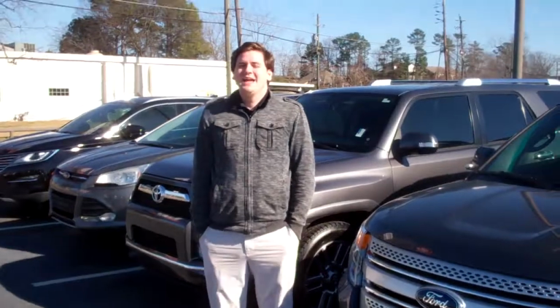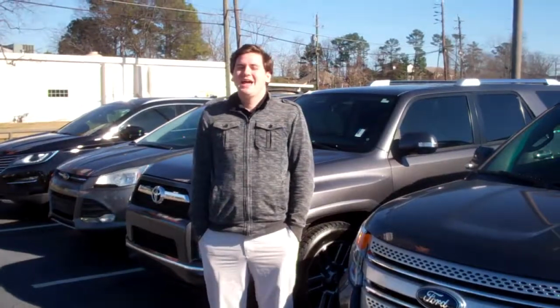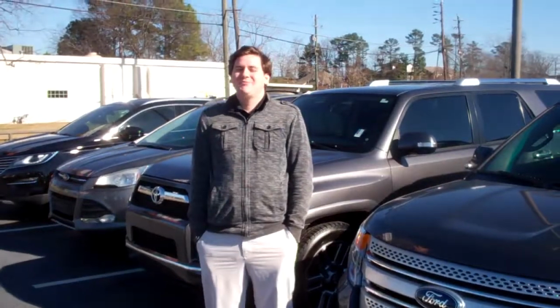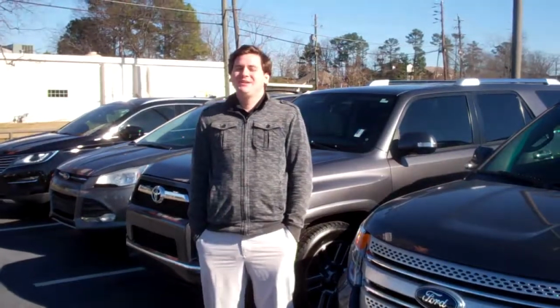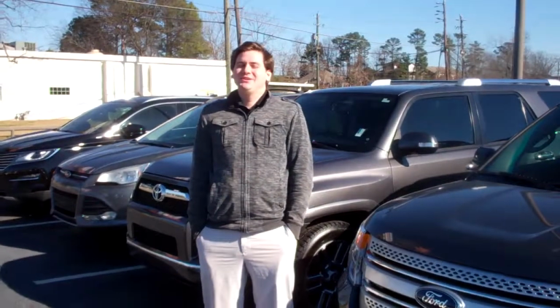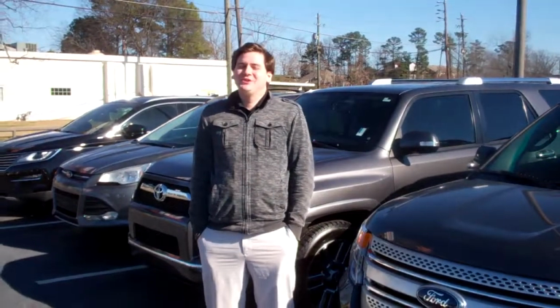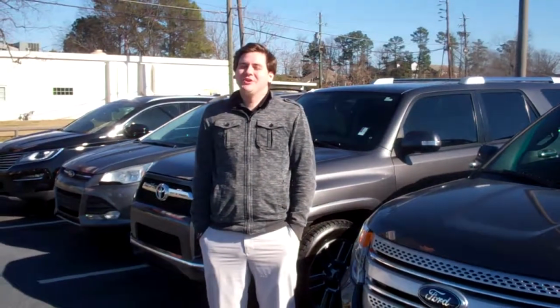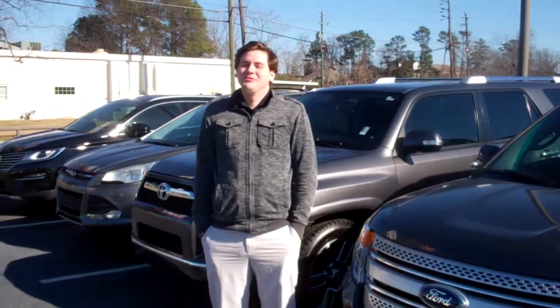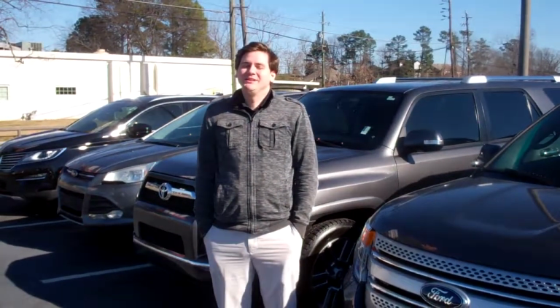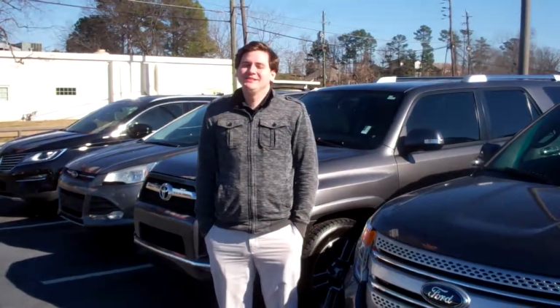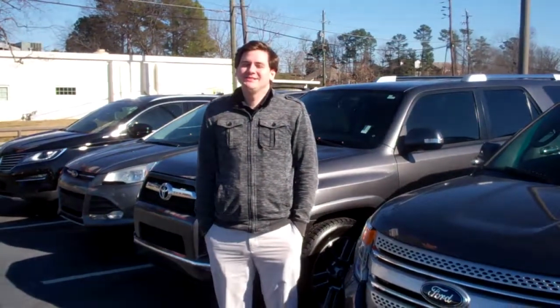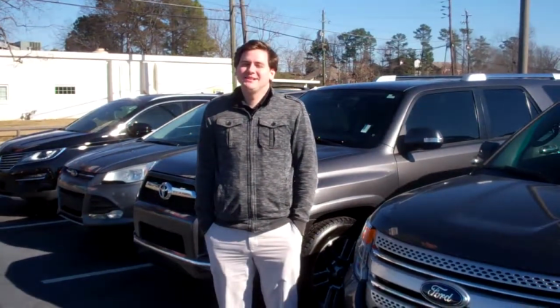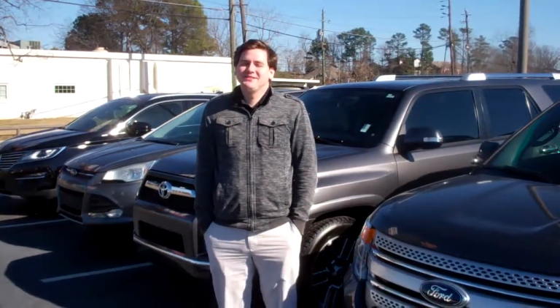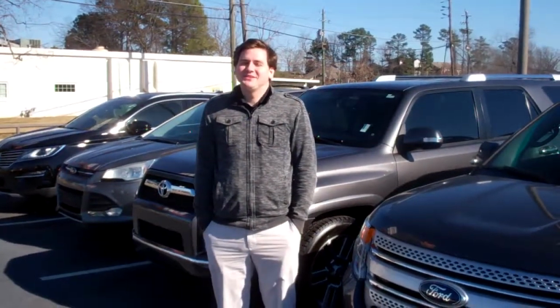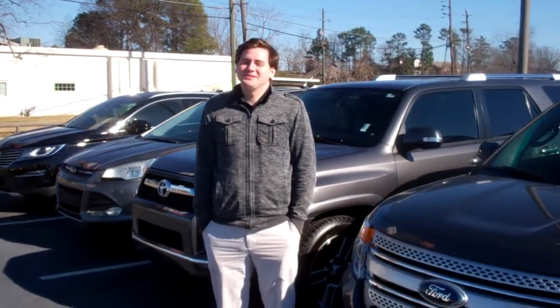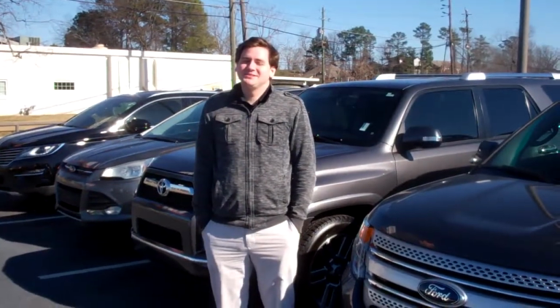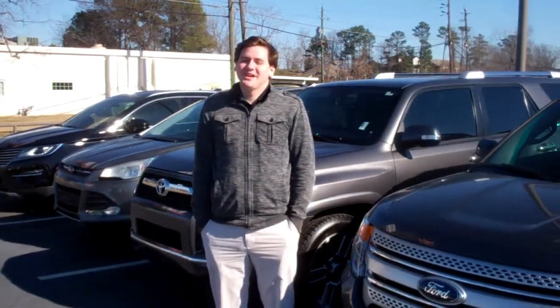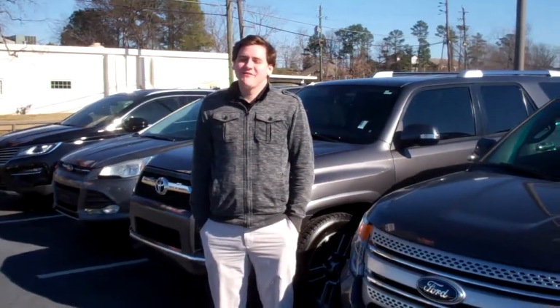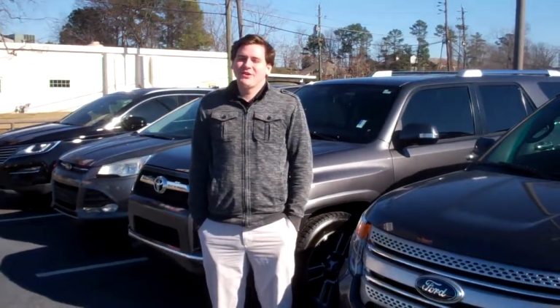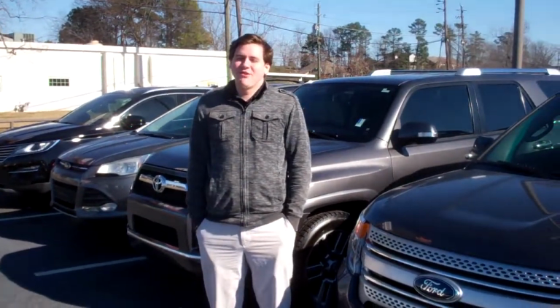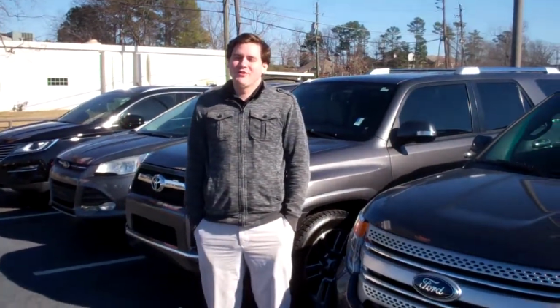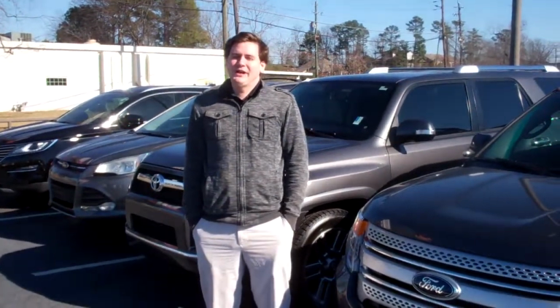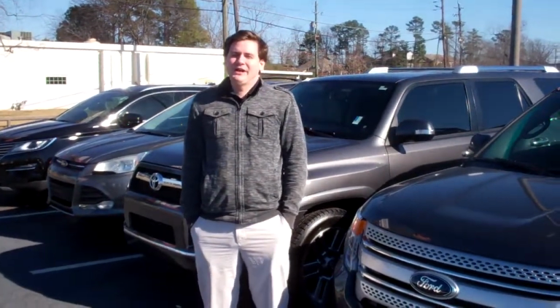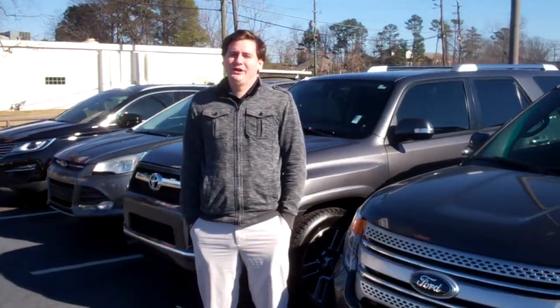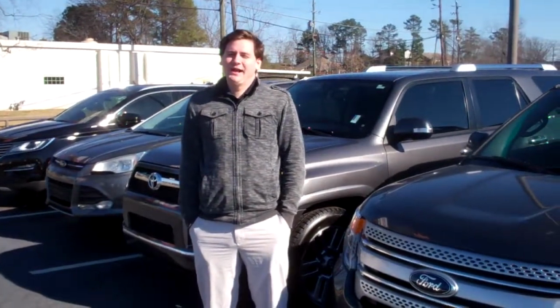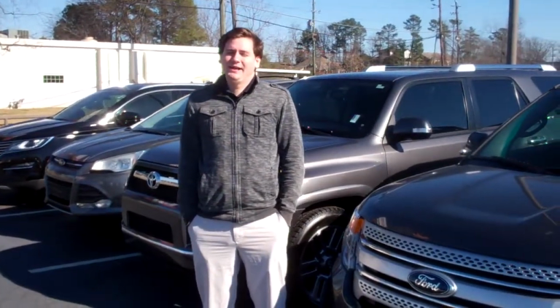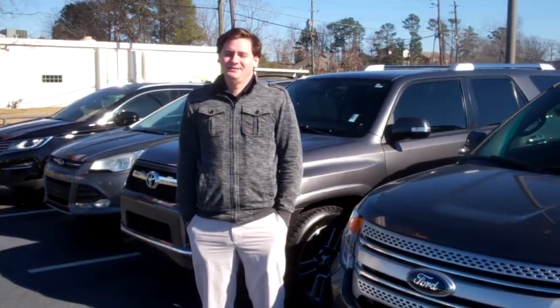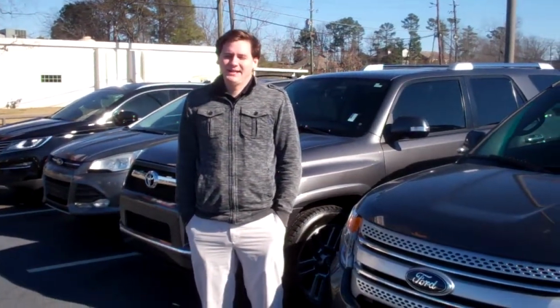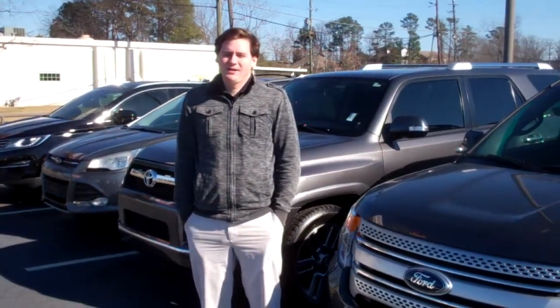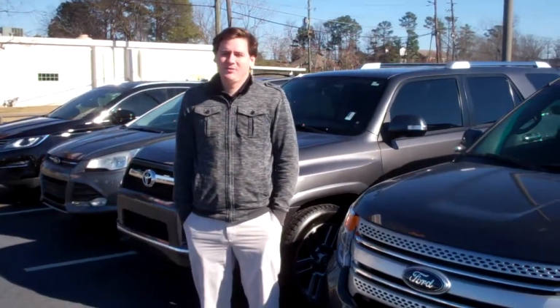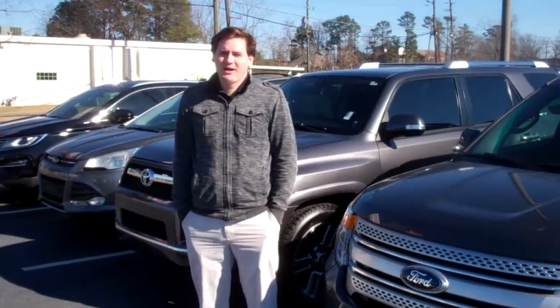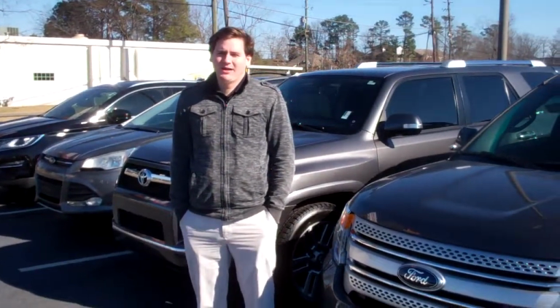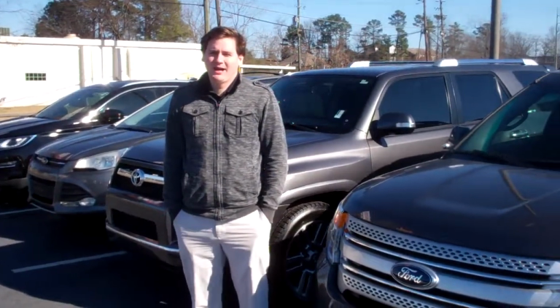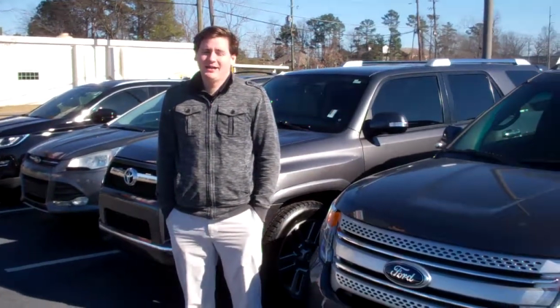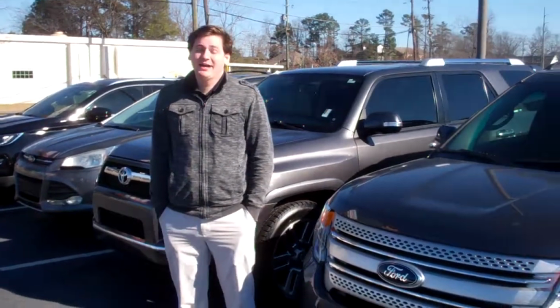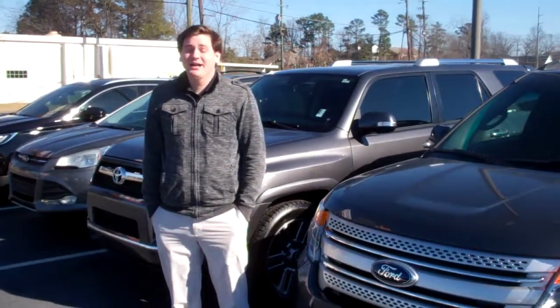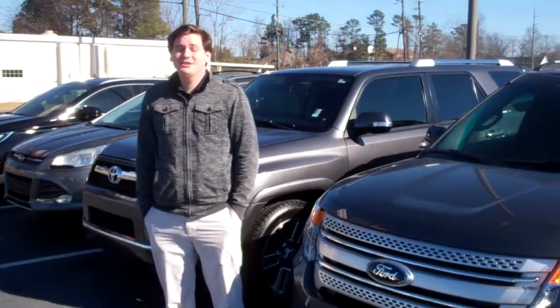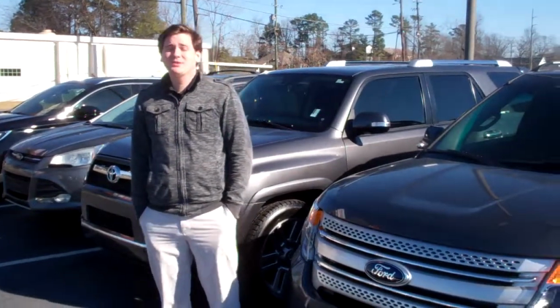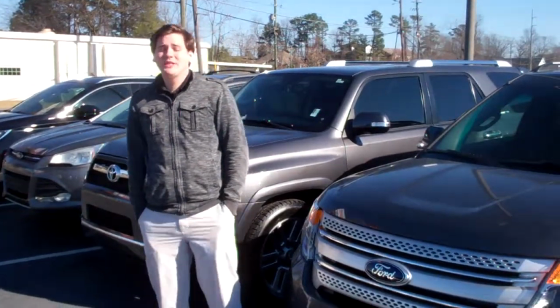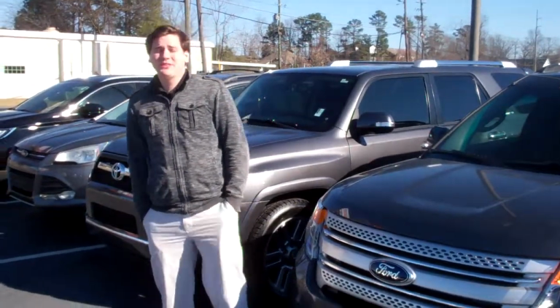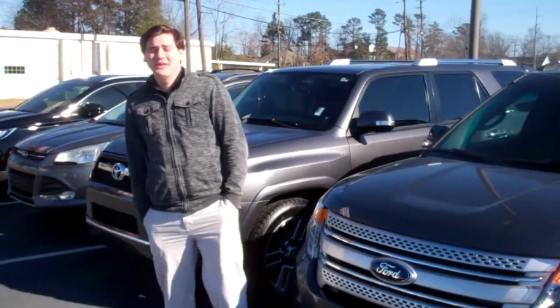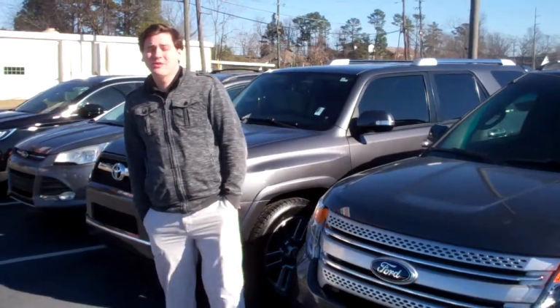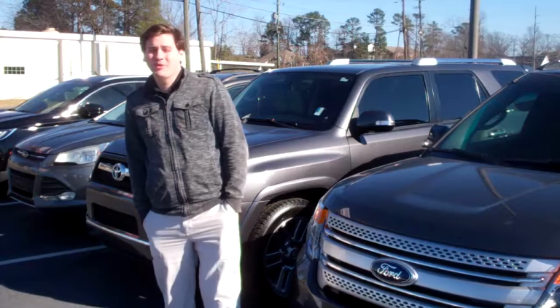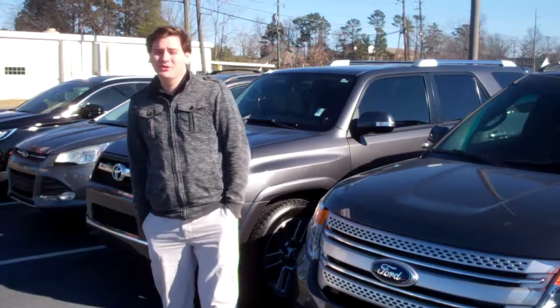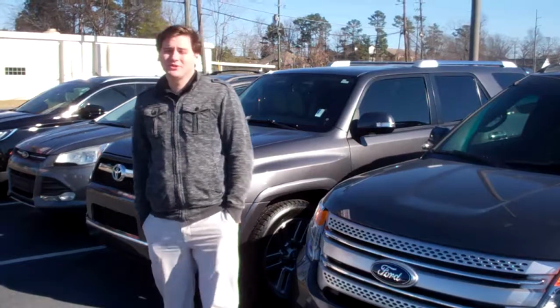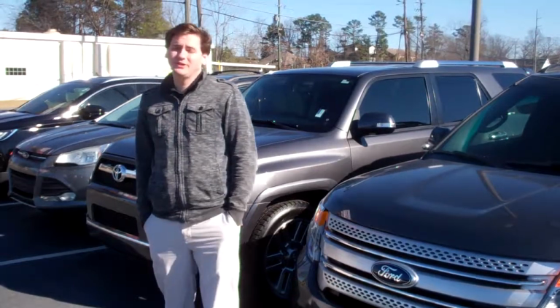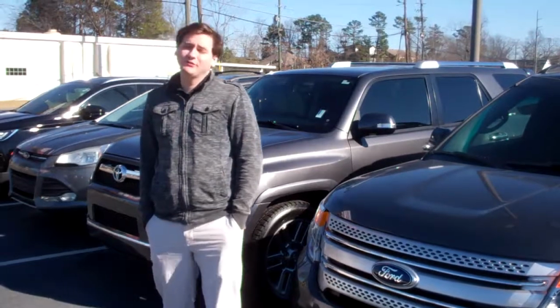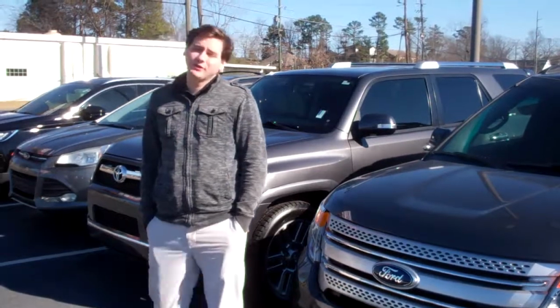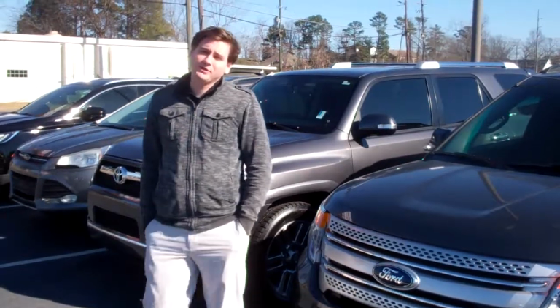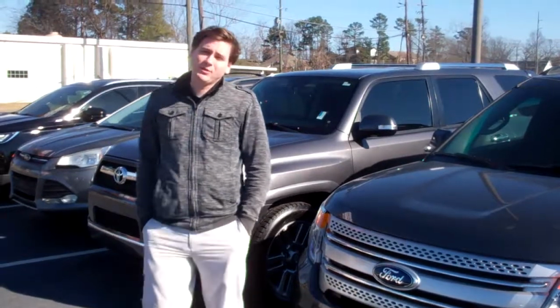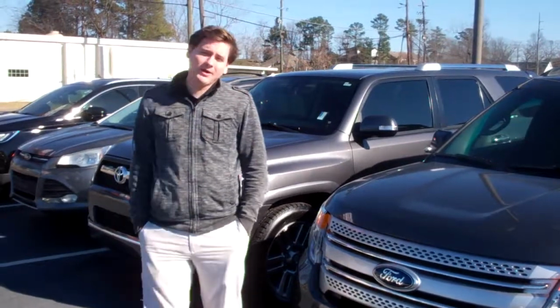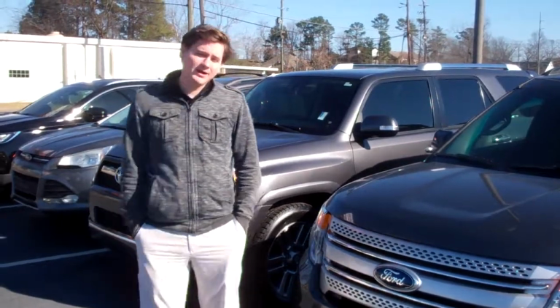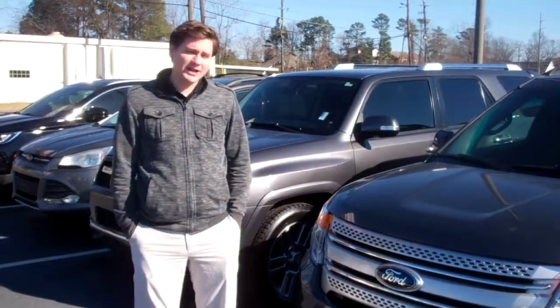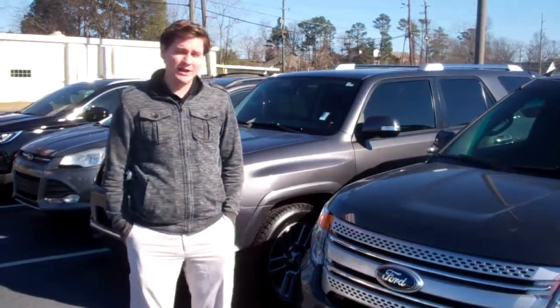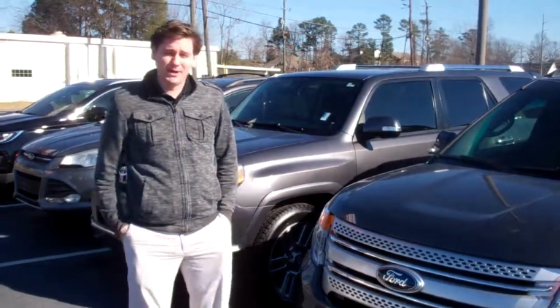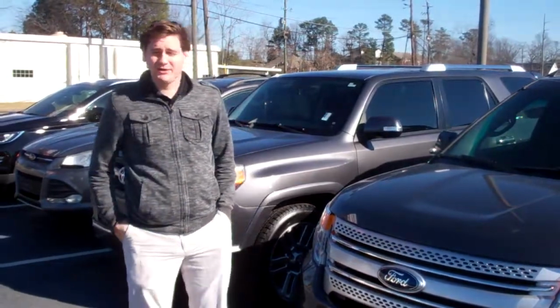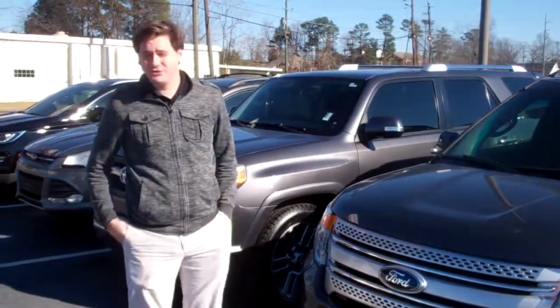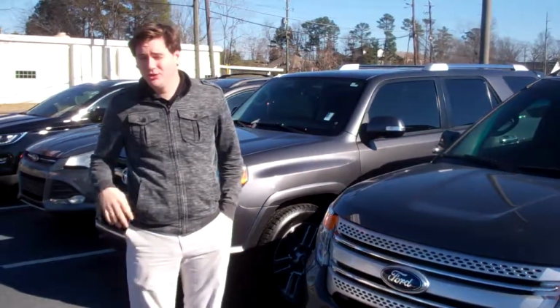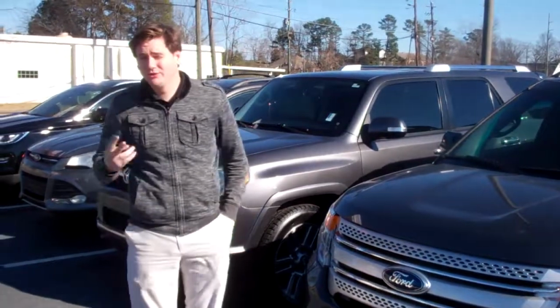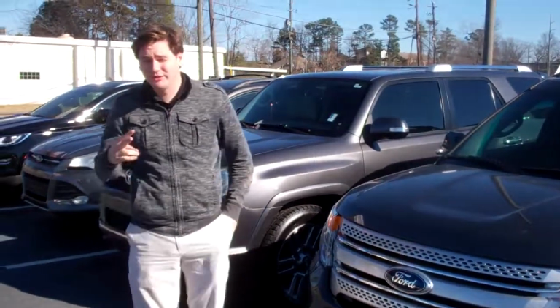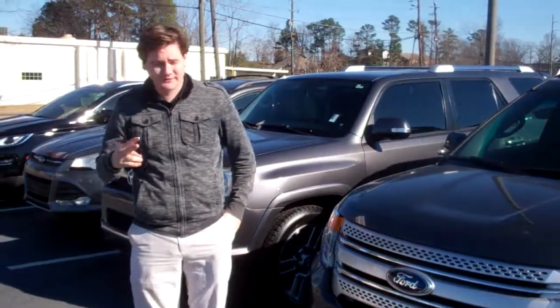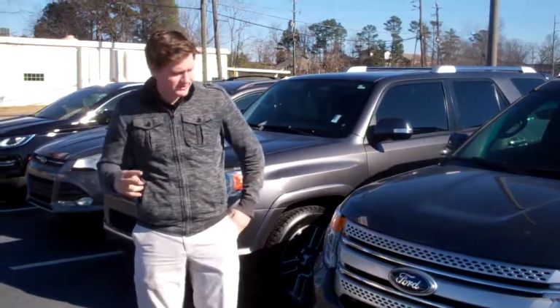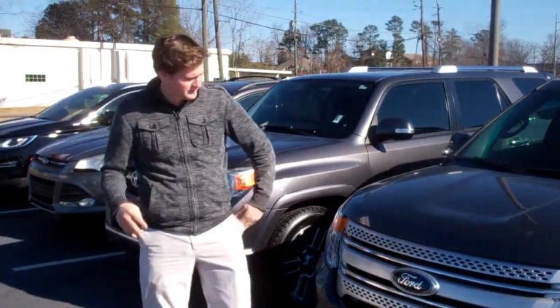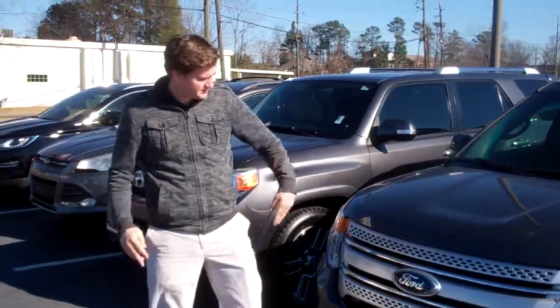Happy New Year Melissa! This is David over here at Tamron Honda. I just want to thank you personally for inquiring about two of our vehicles.